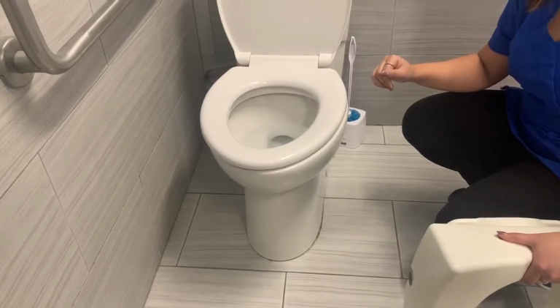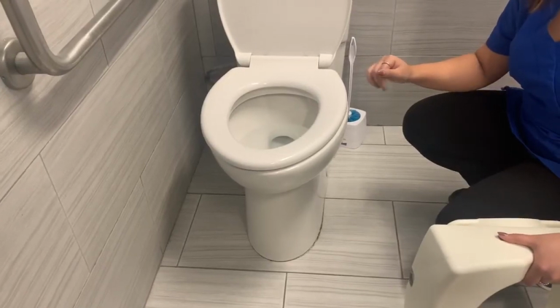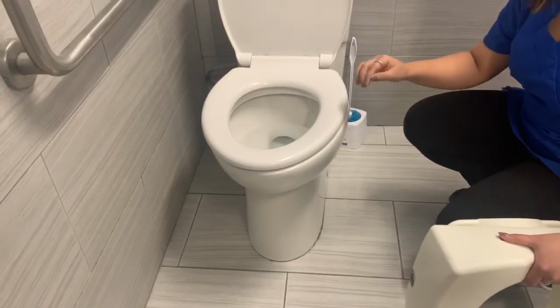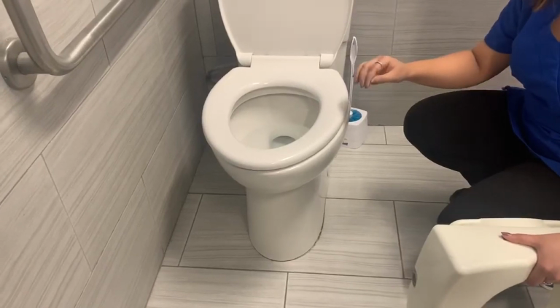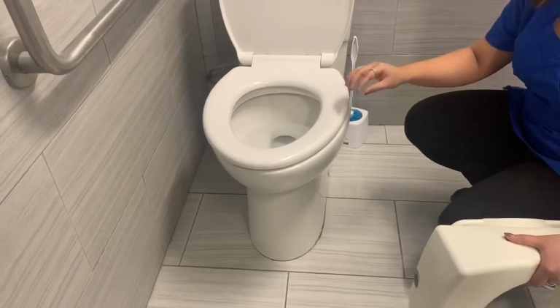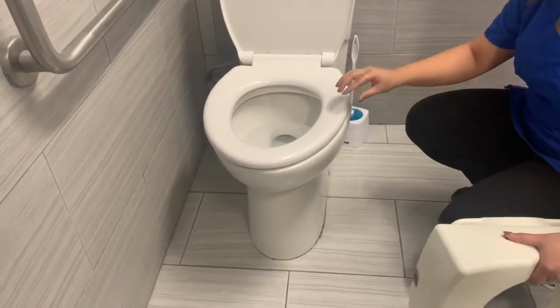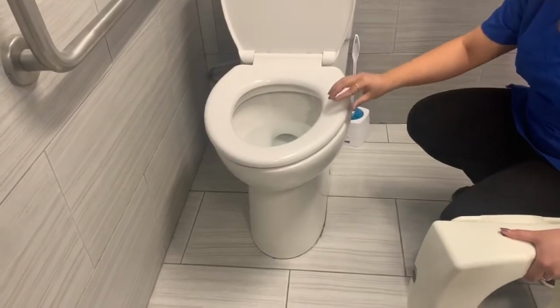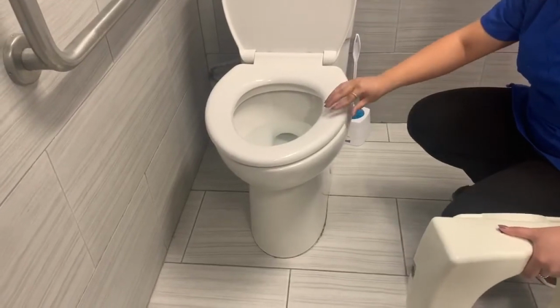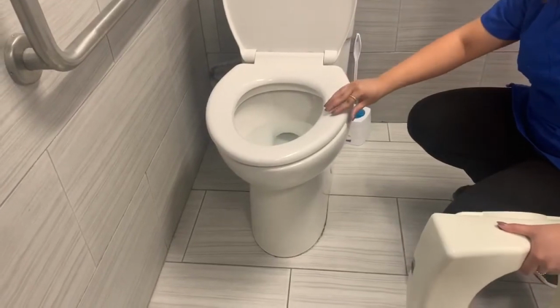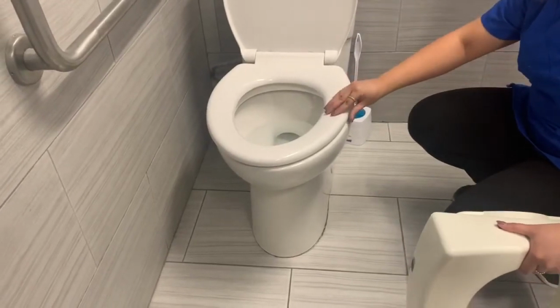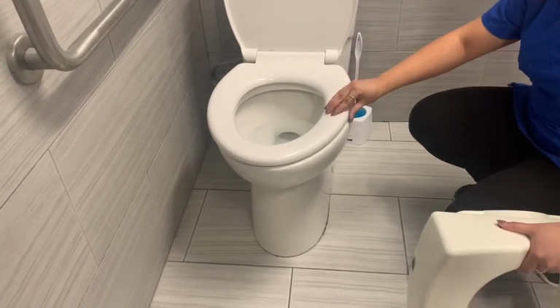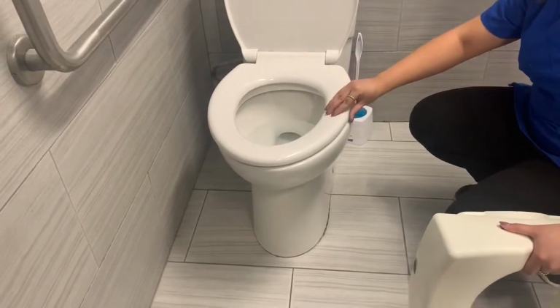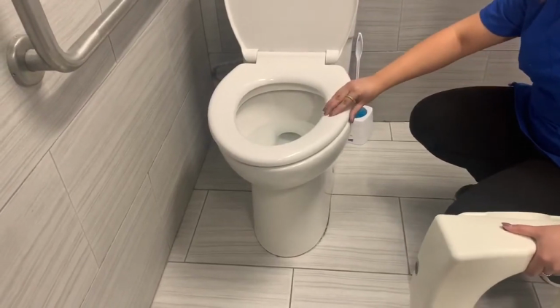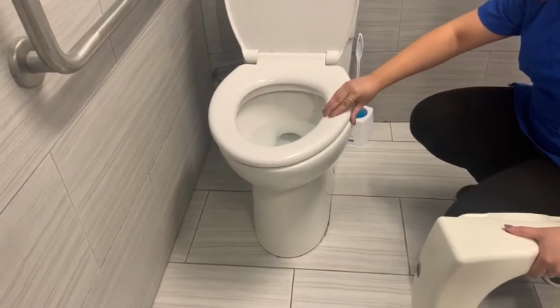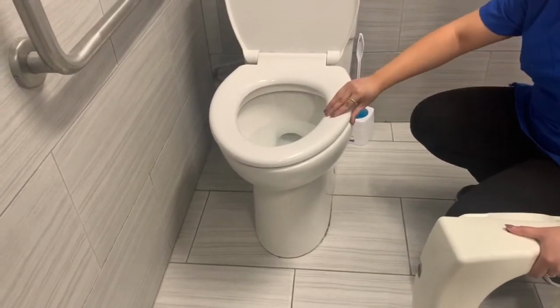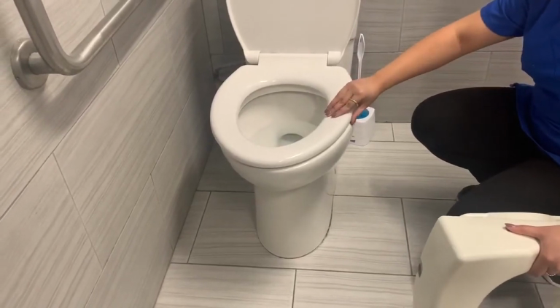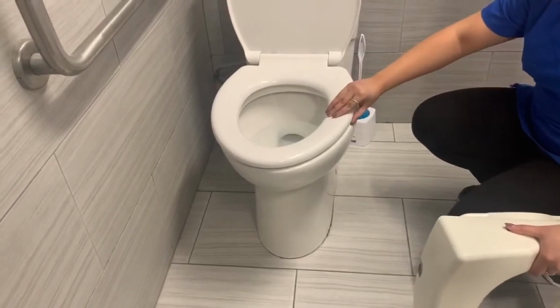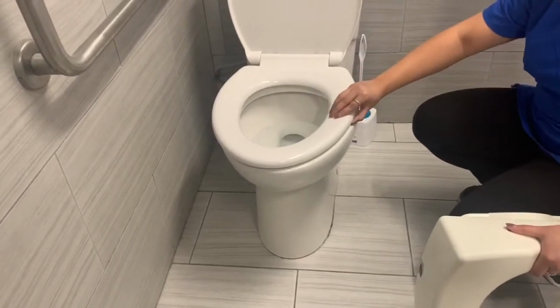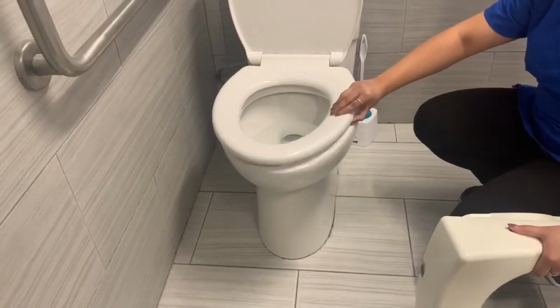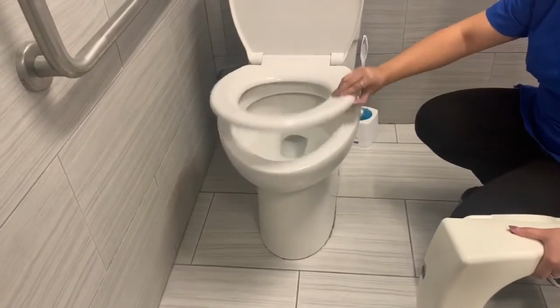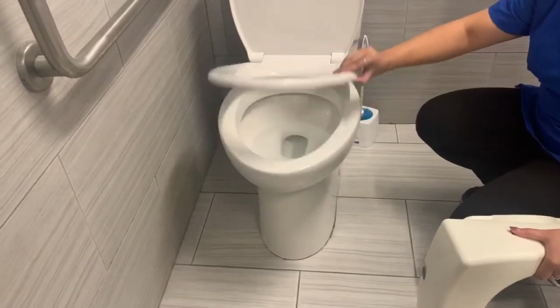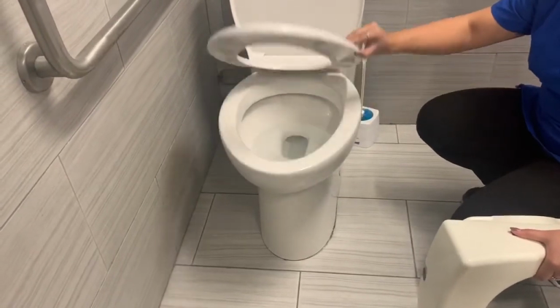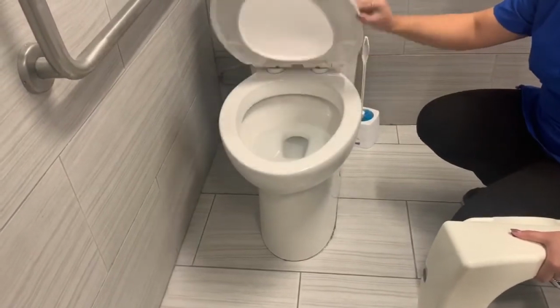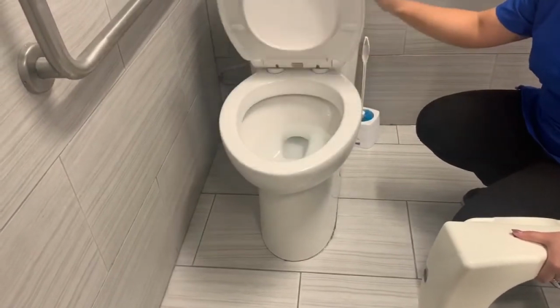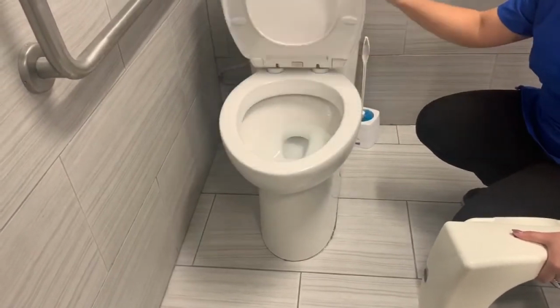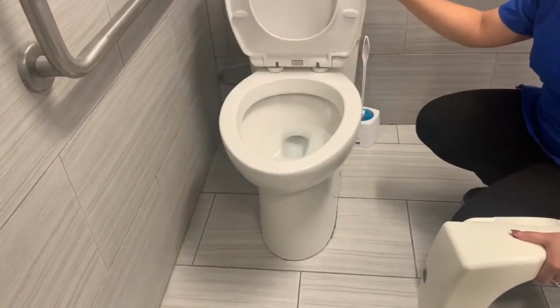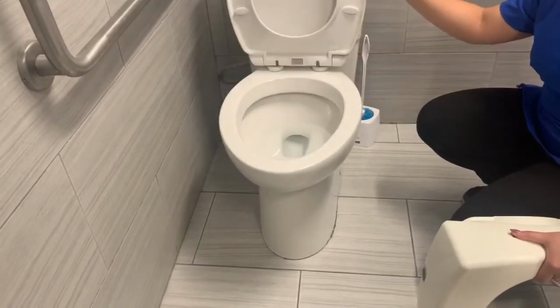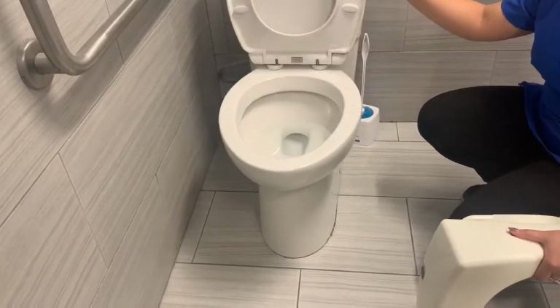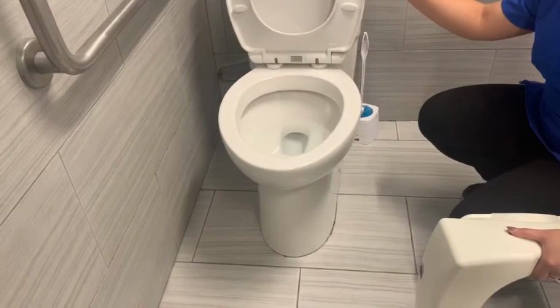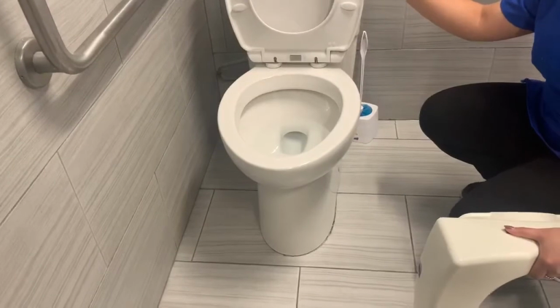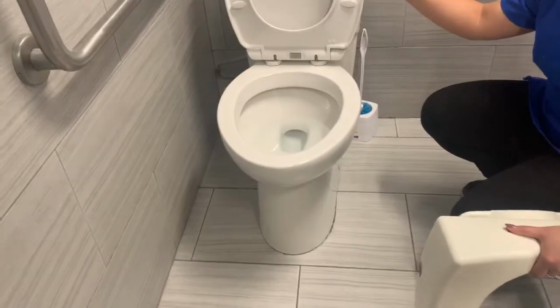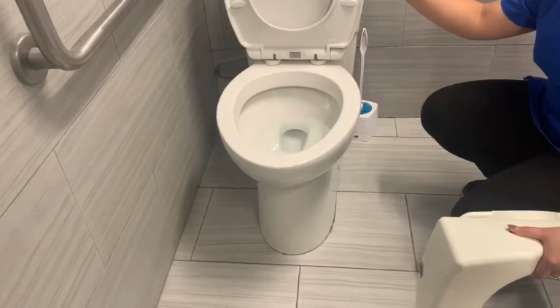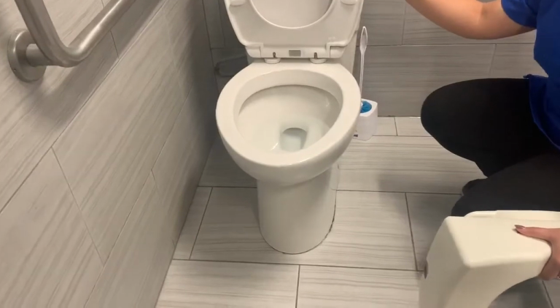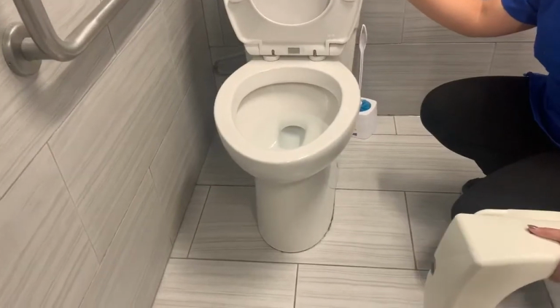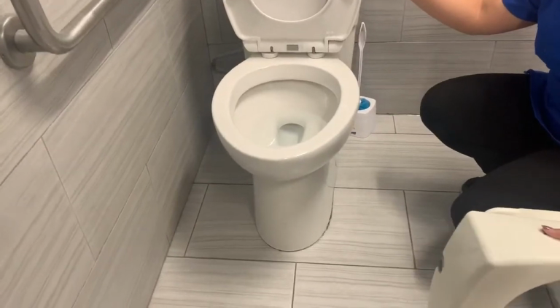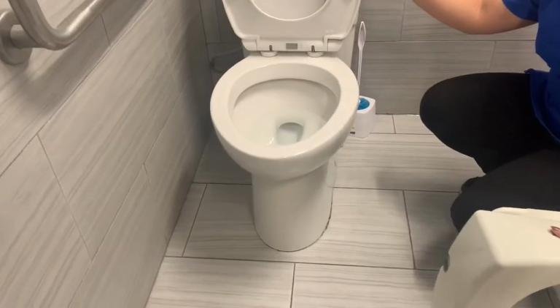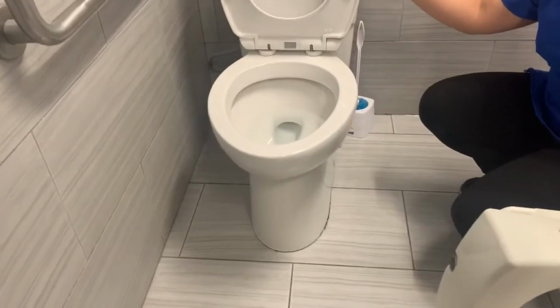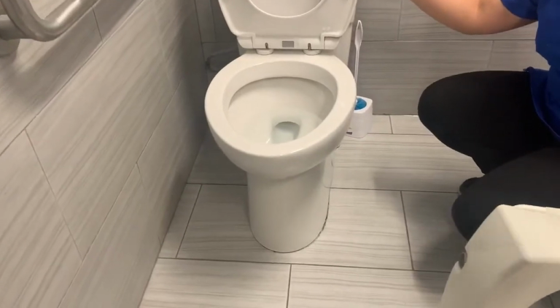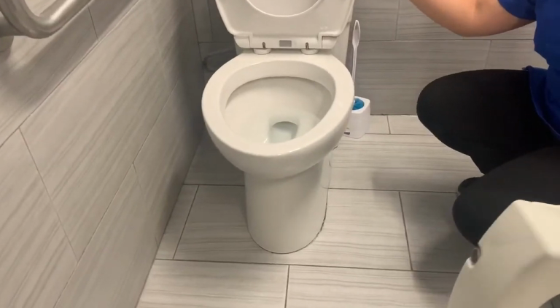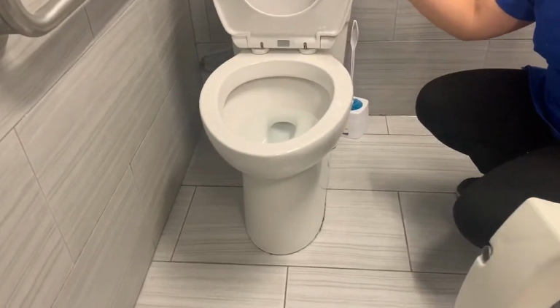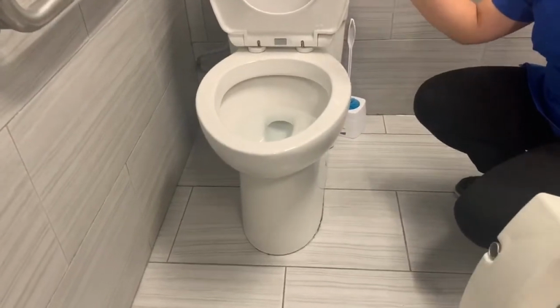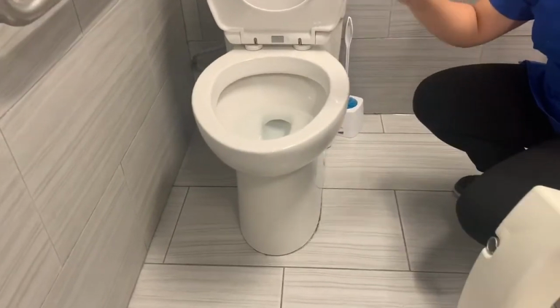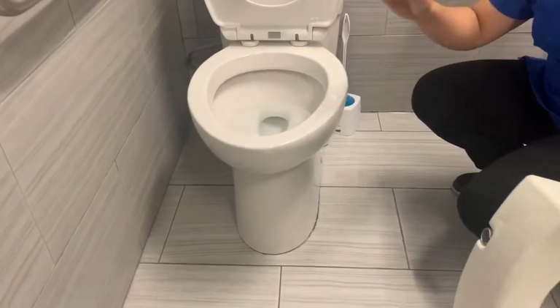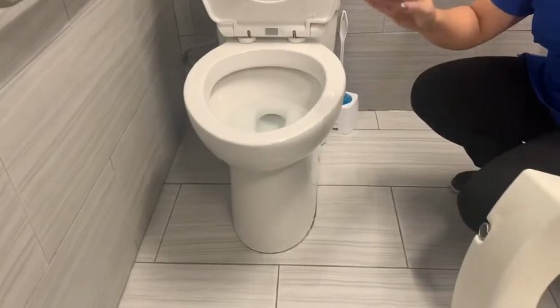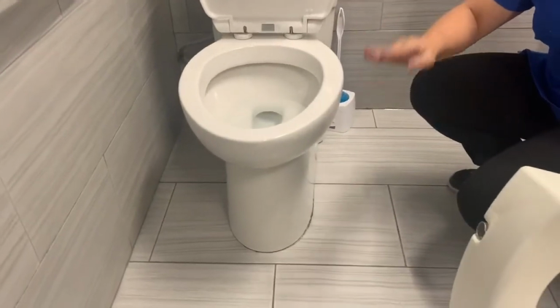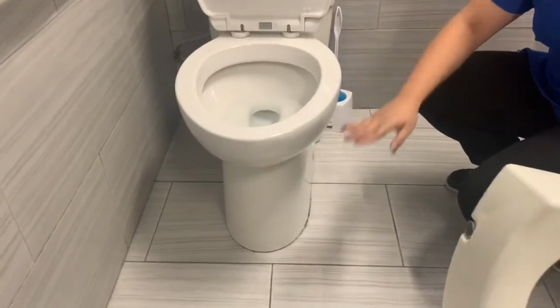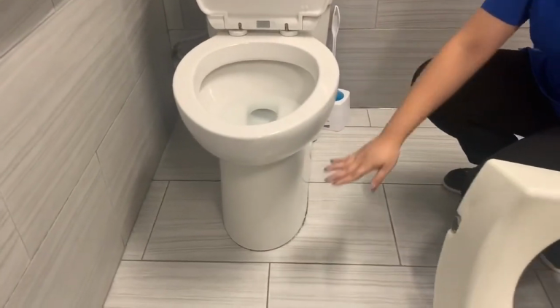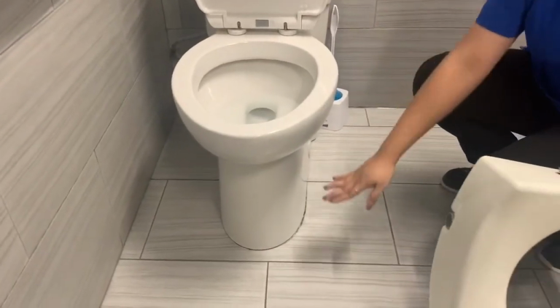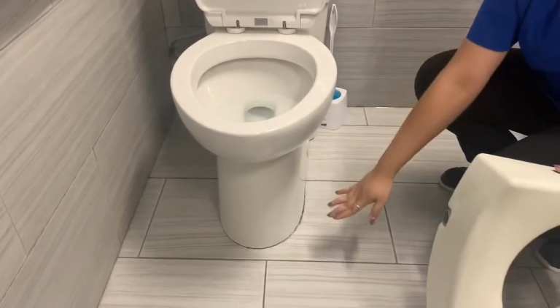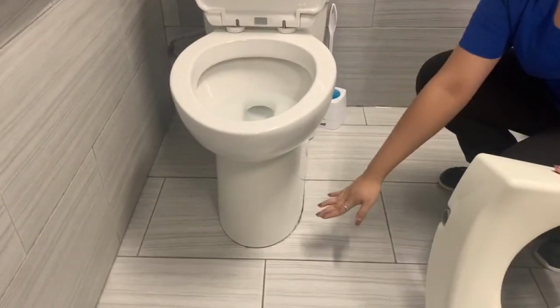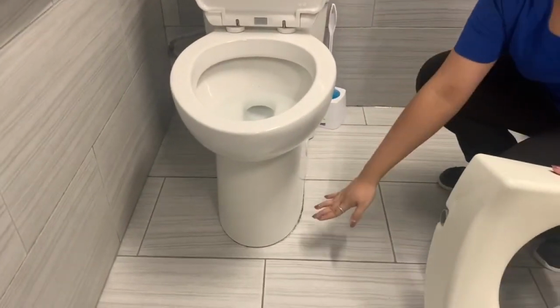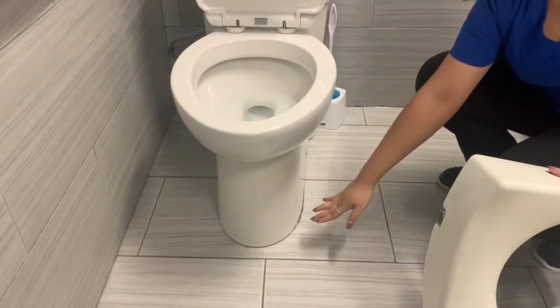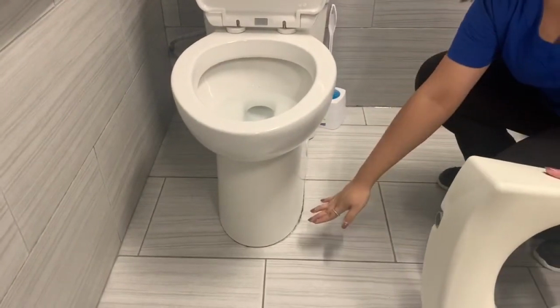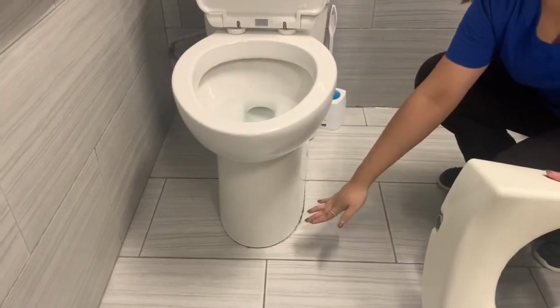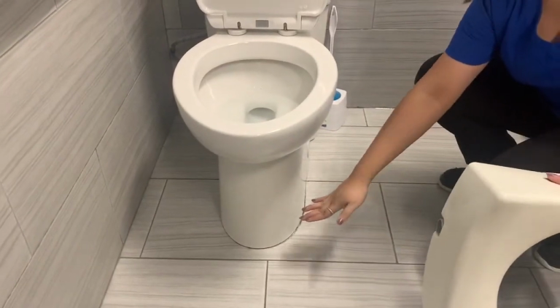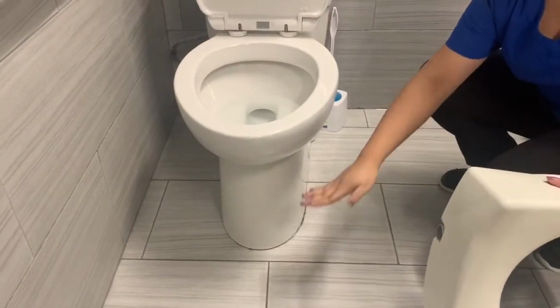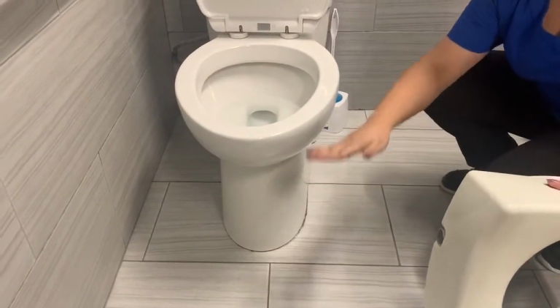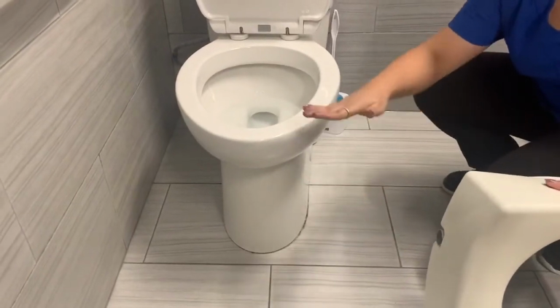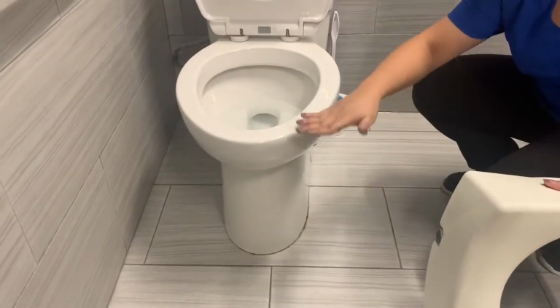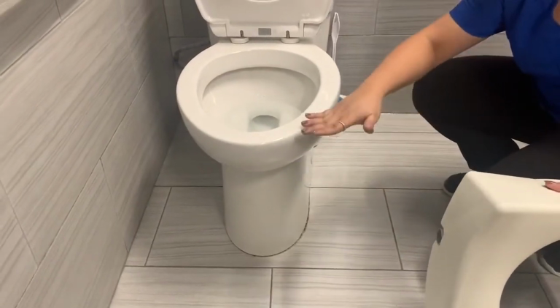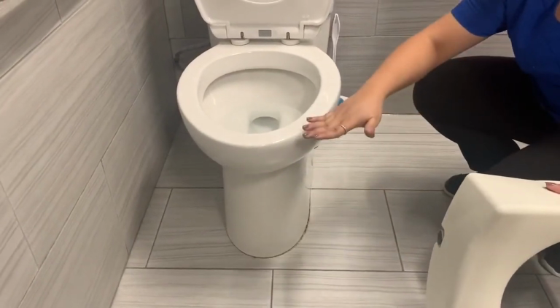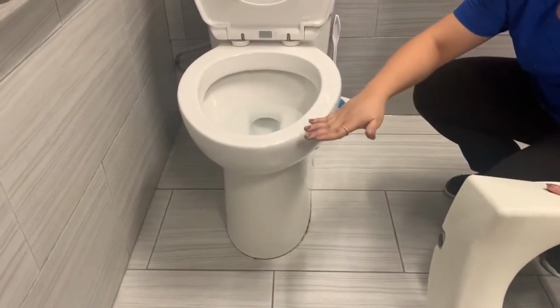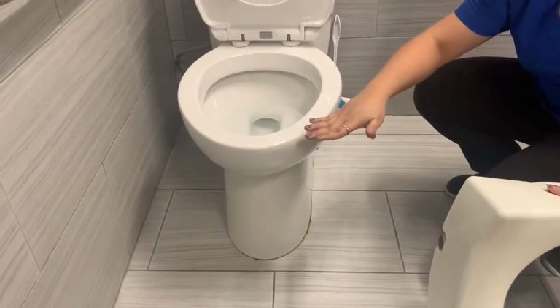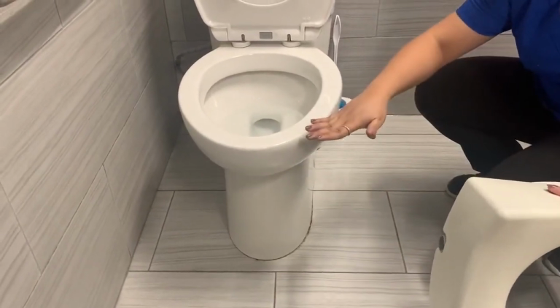First of all, you would want to lift up the toilet seat. Then you would want to take a measurement from the floor to the top of the toilet bowl.